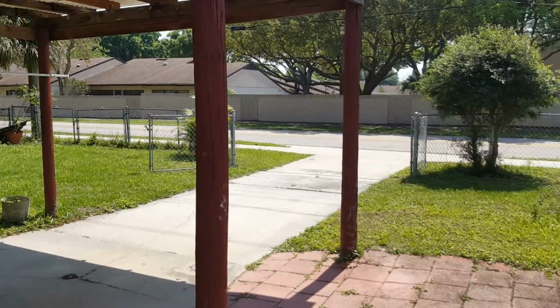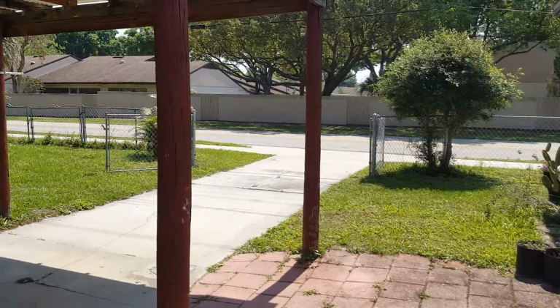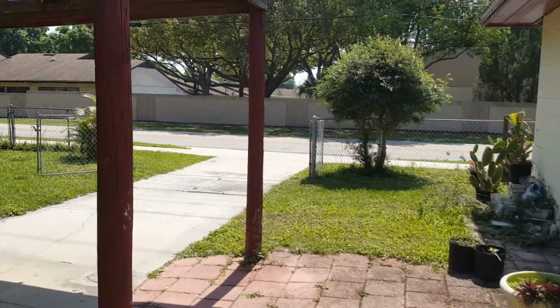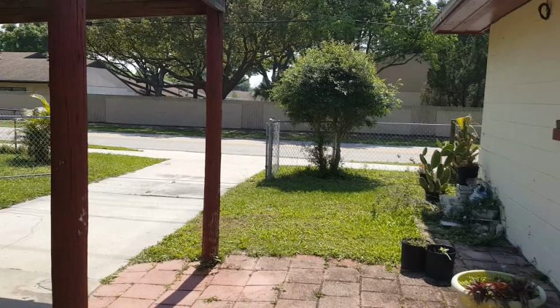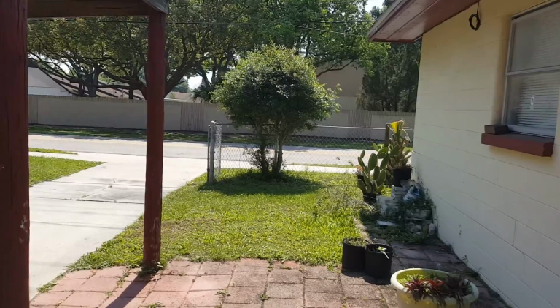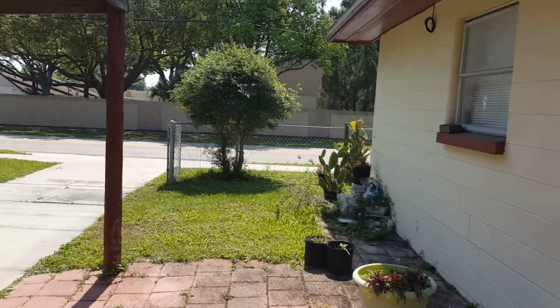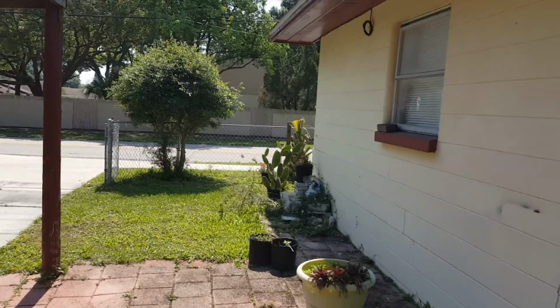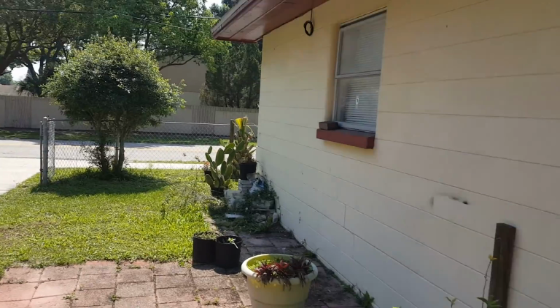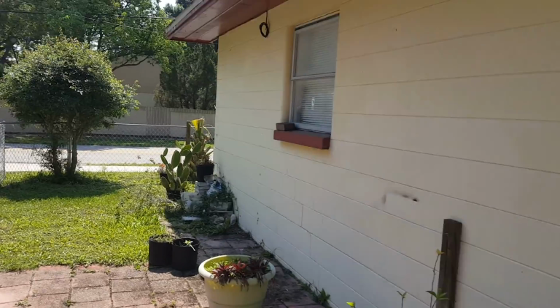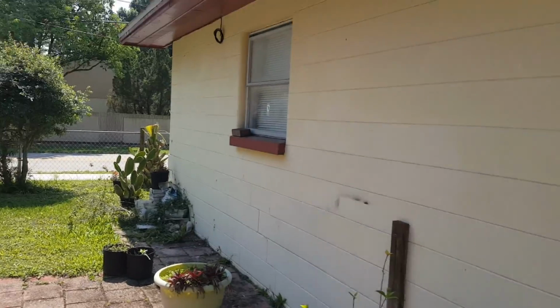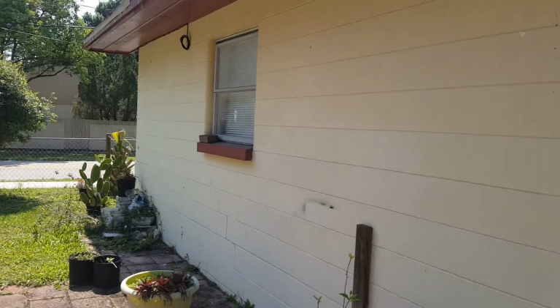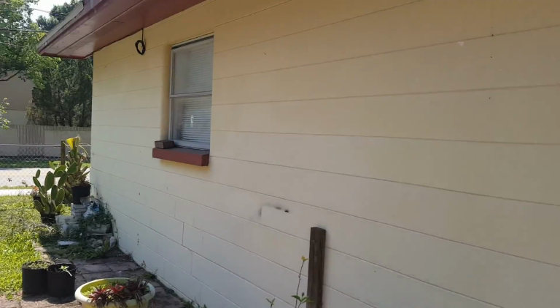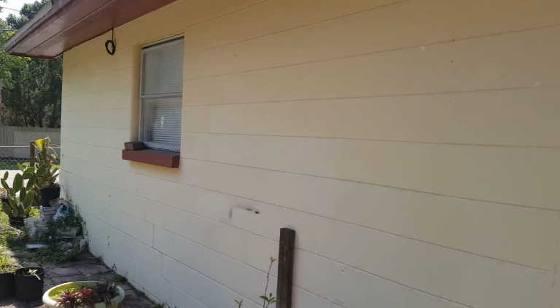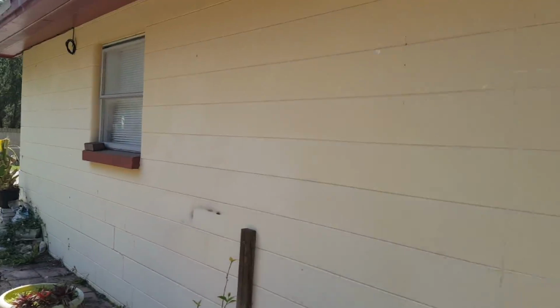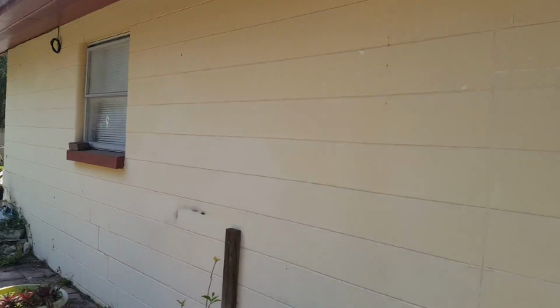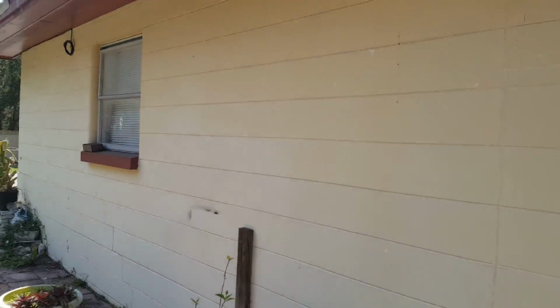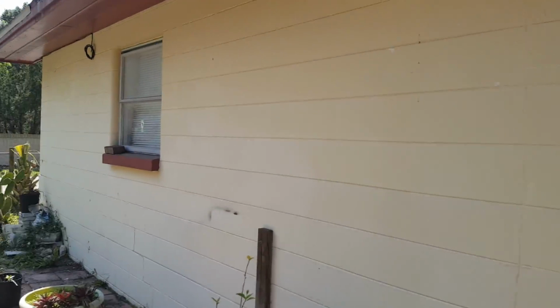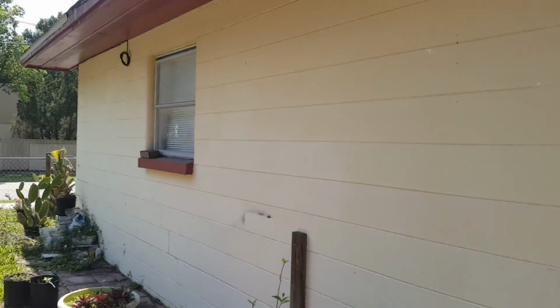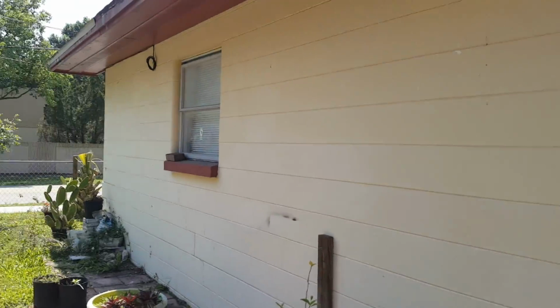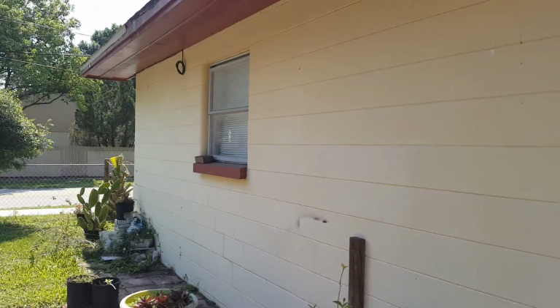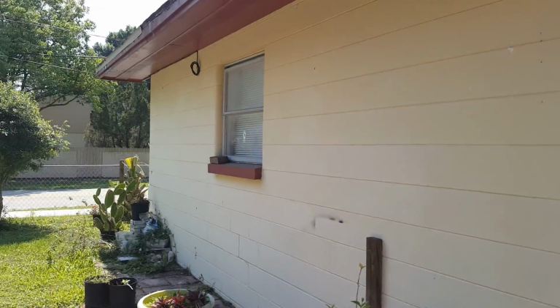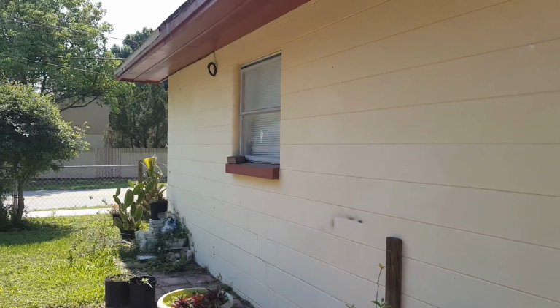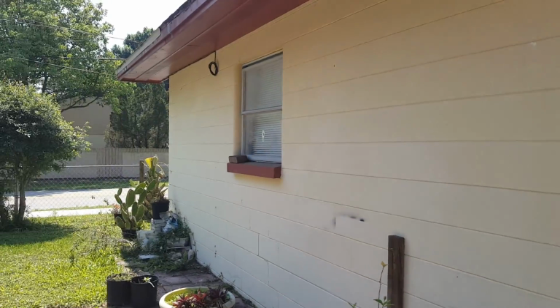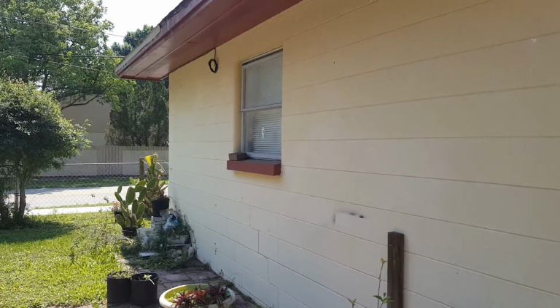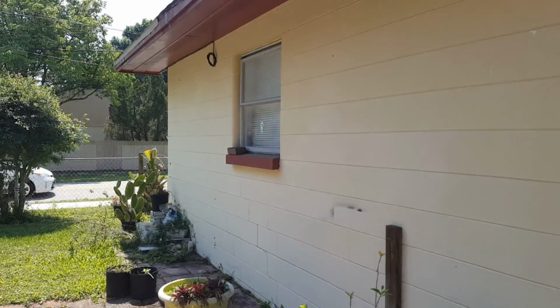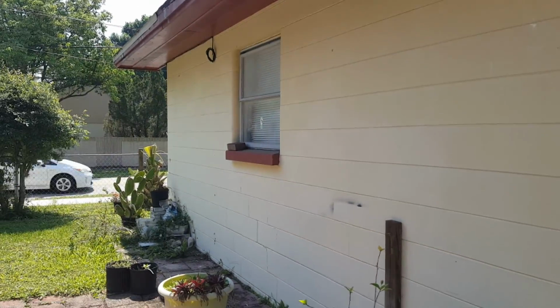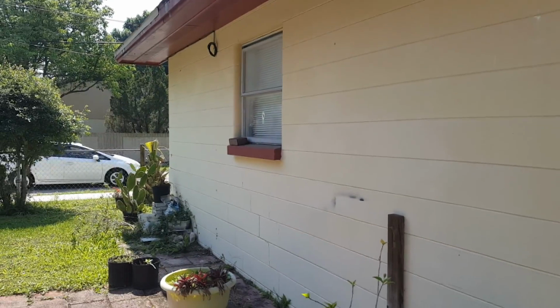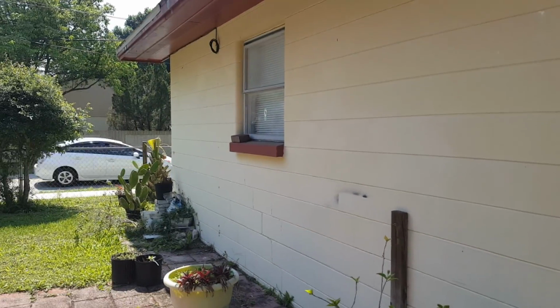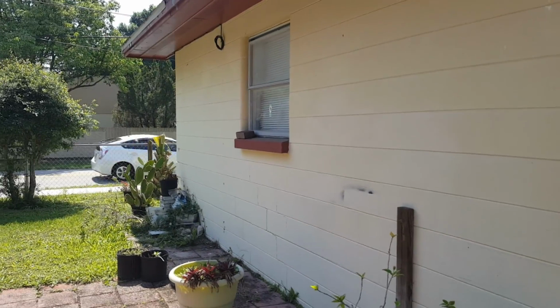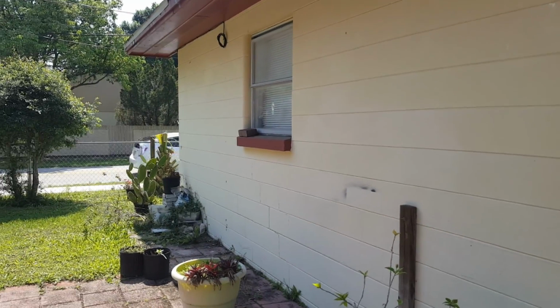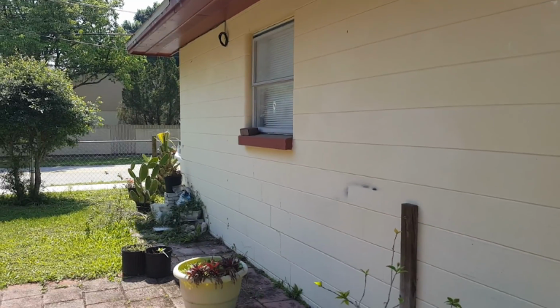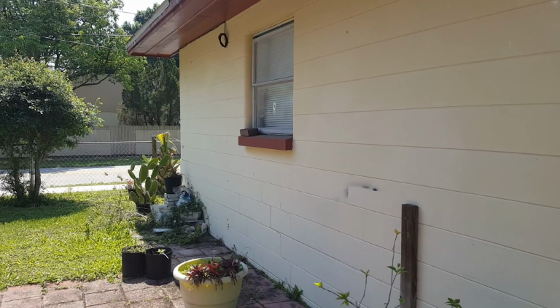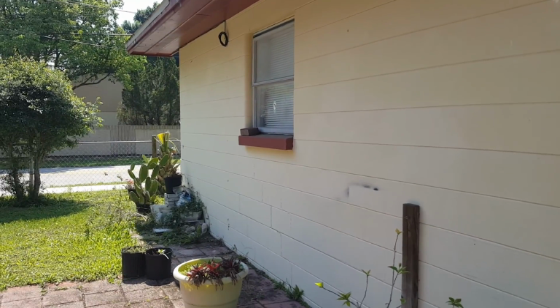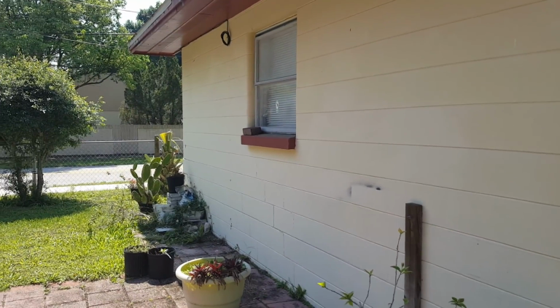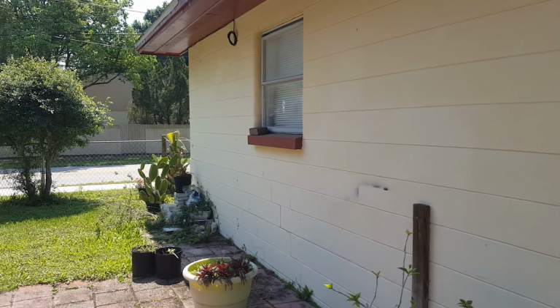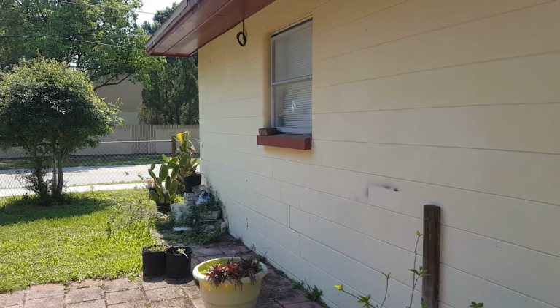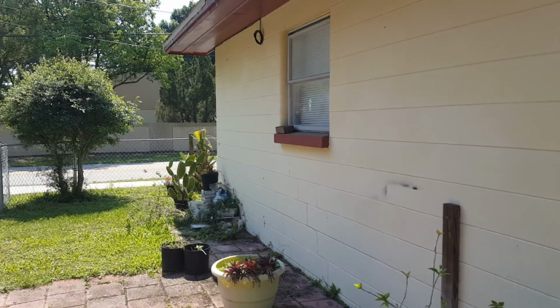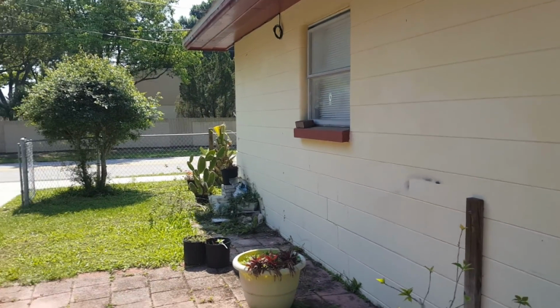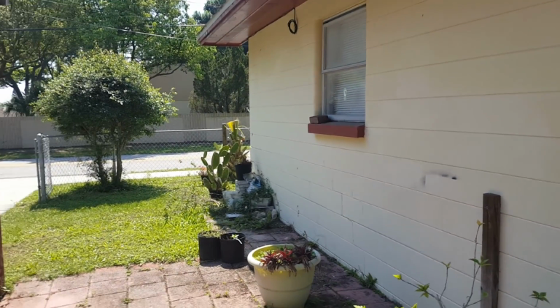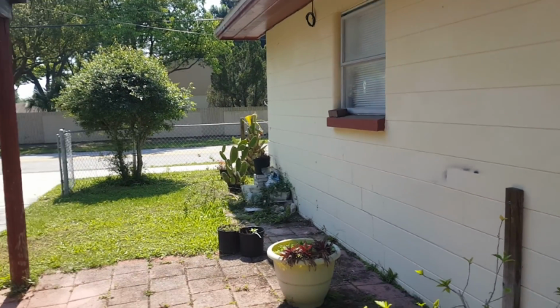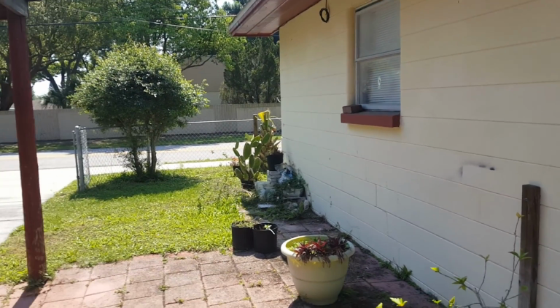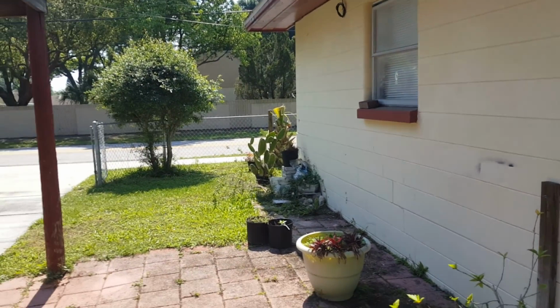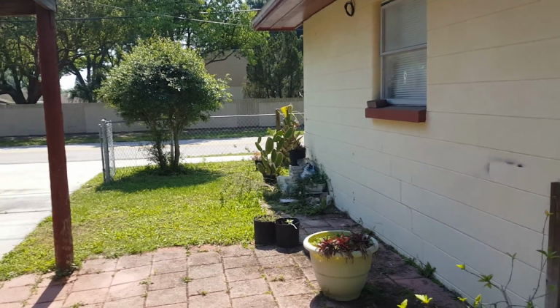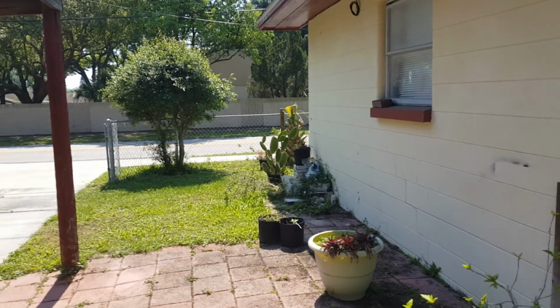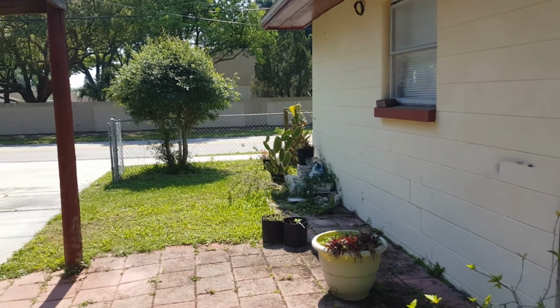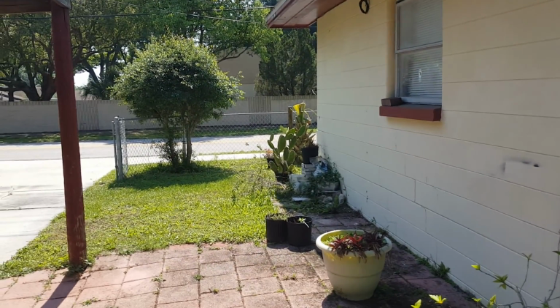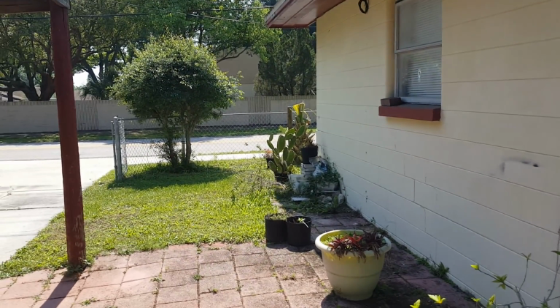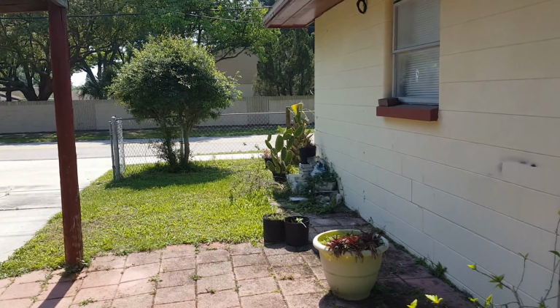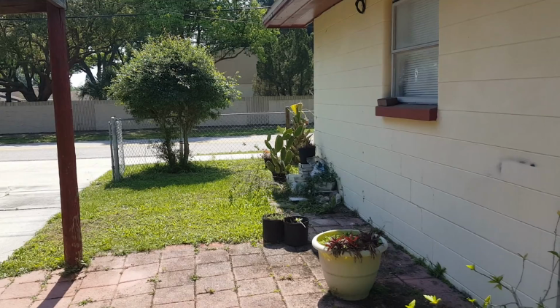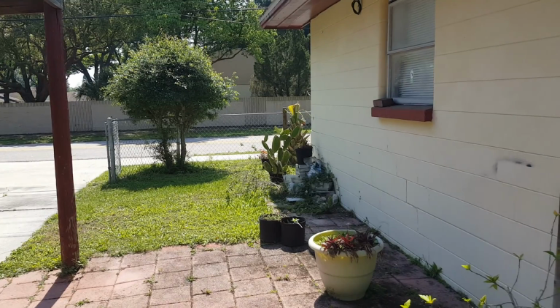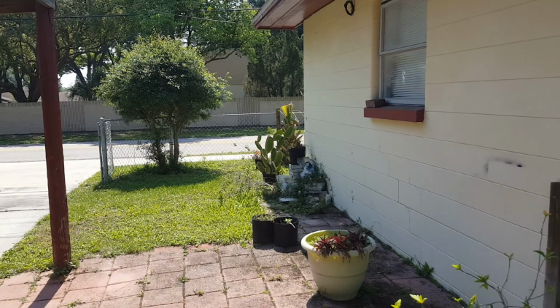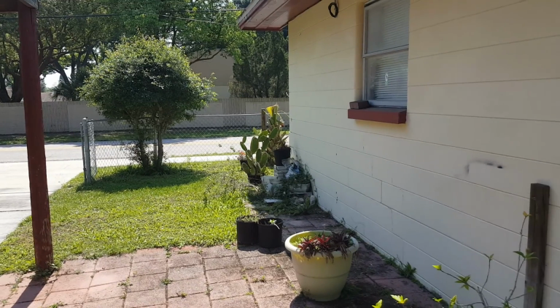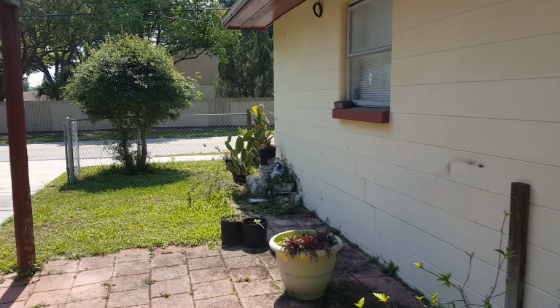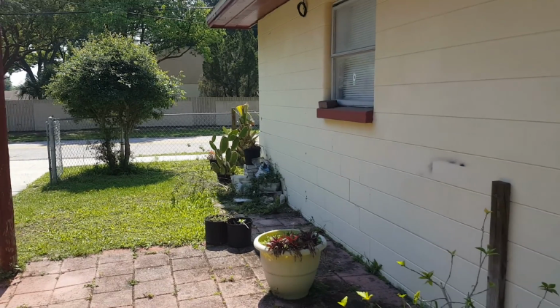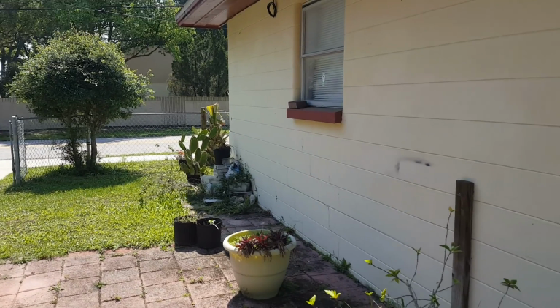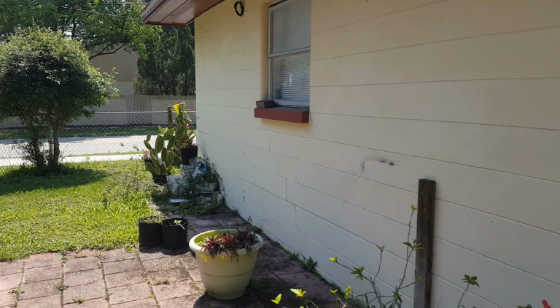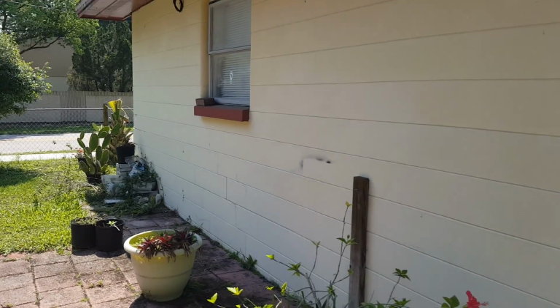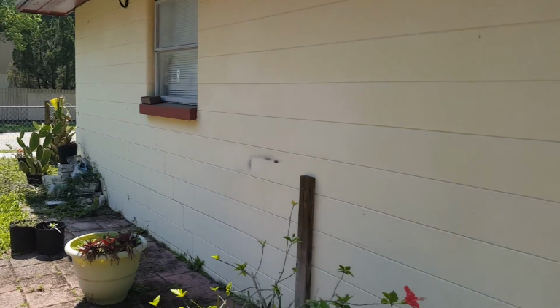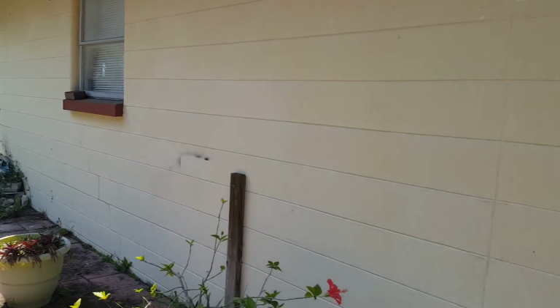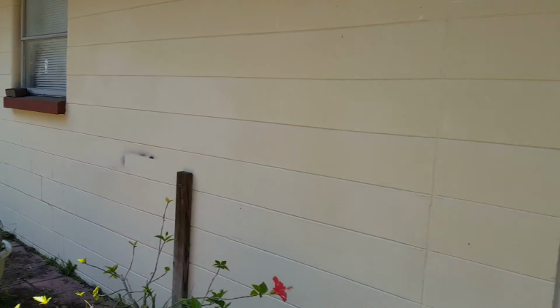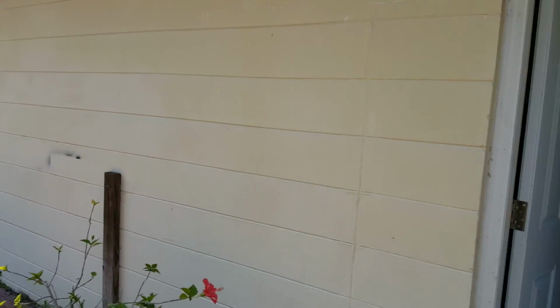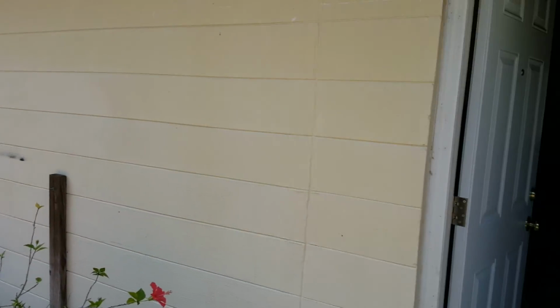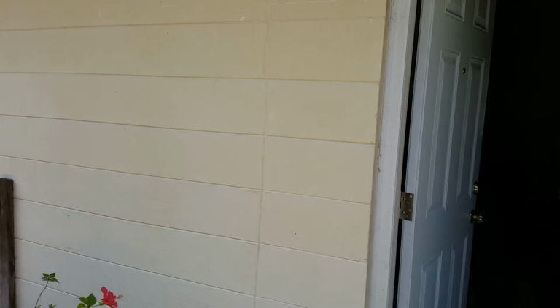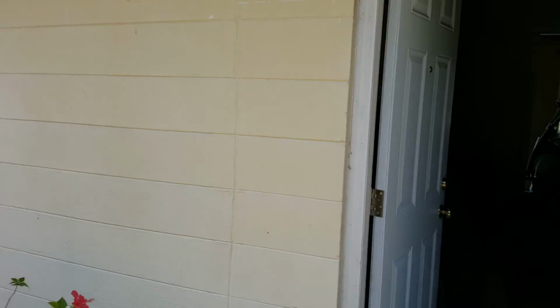I don't know where I'm going to start painting, but we'll find out. So, that's the house.